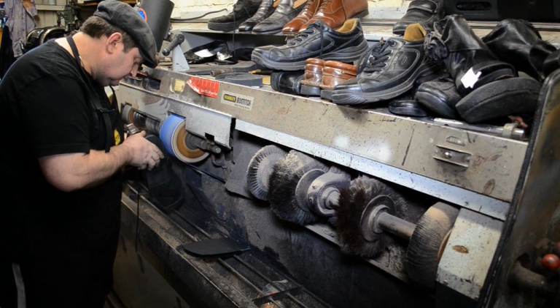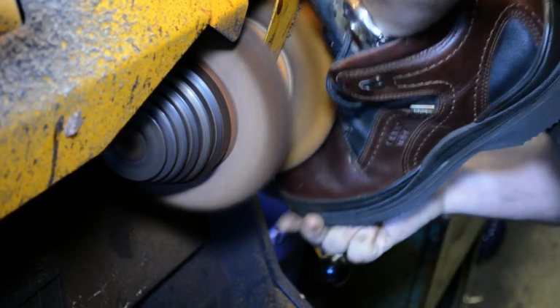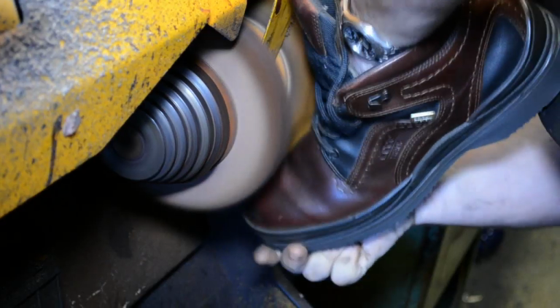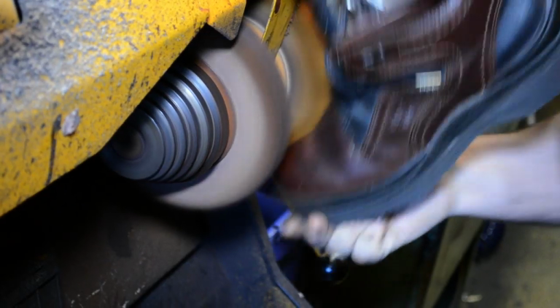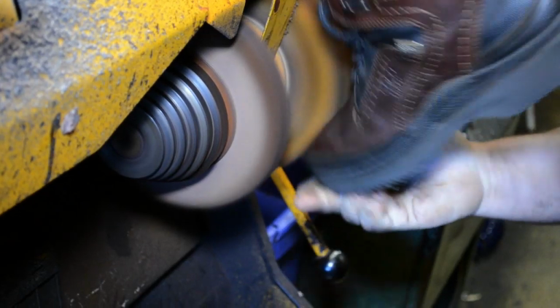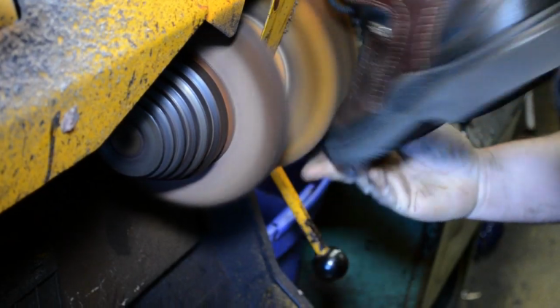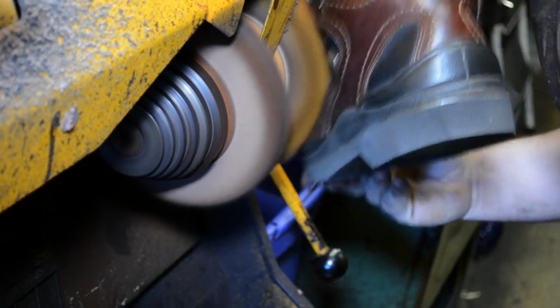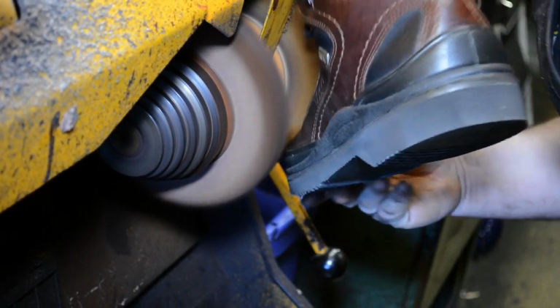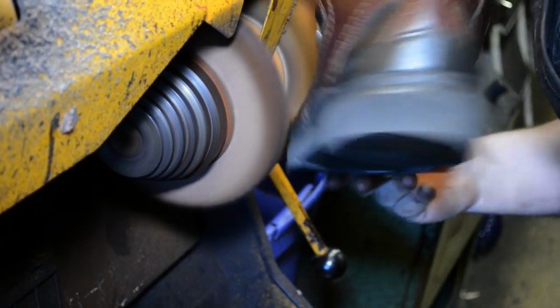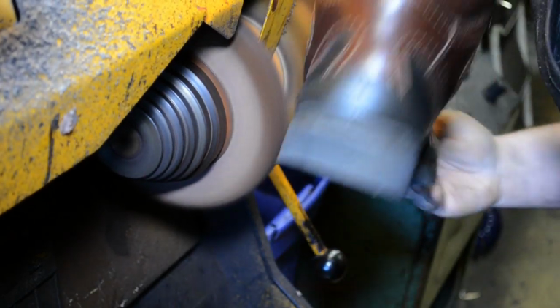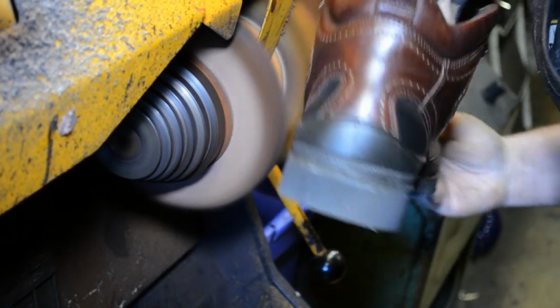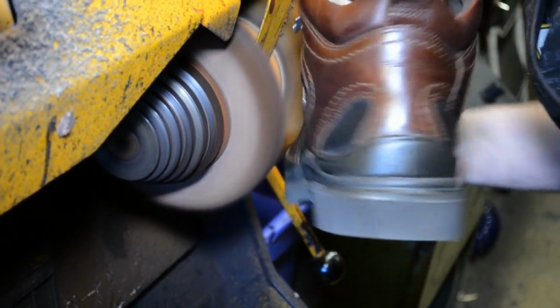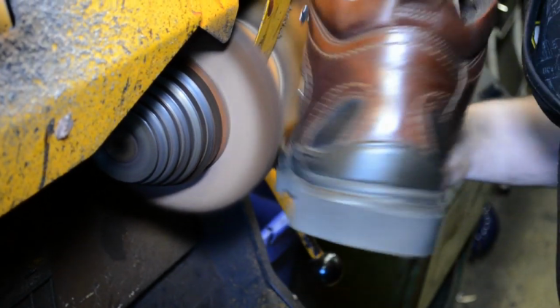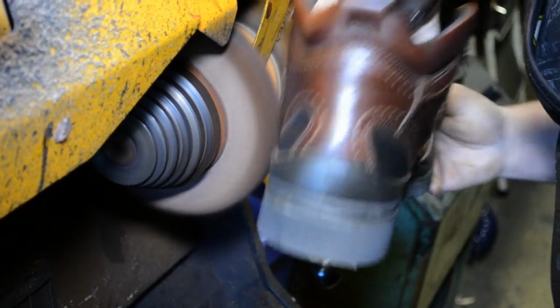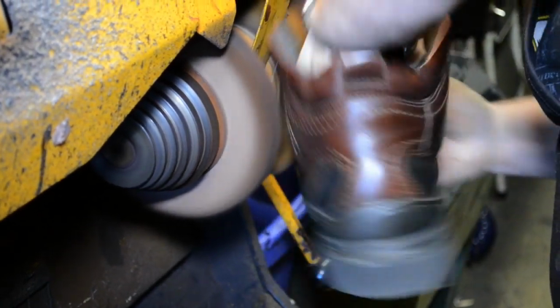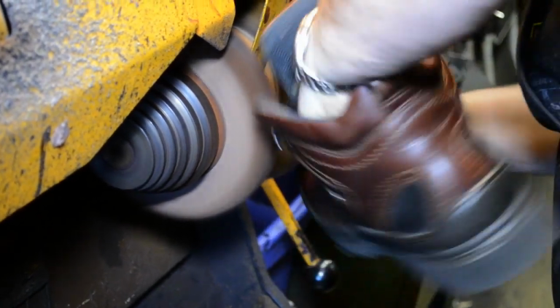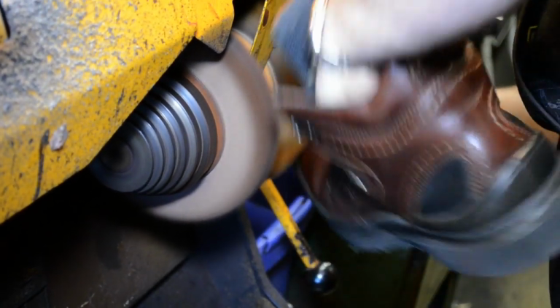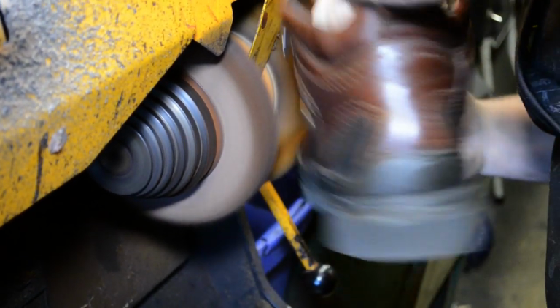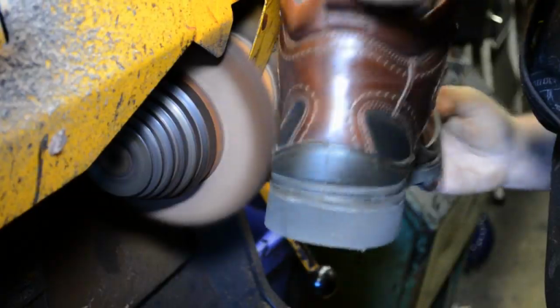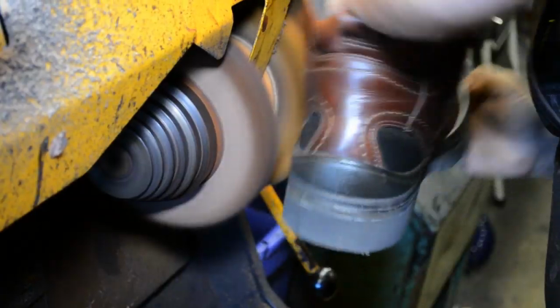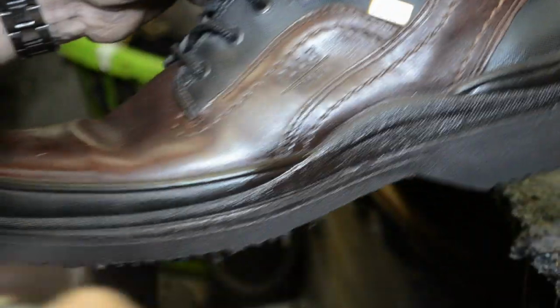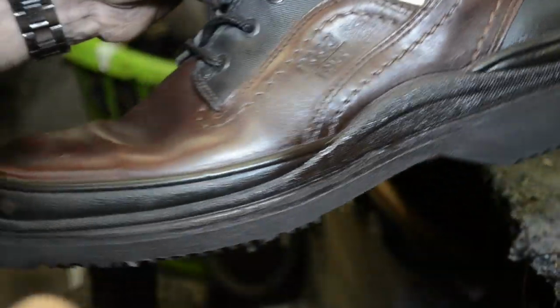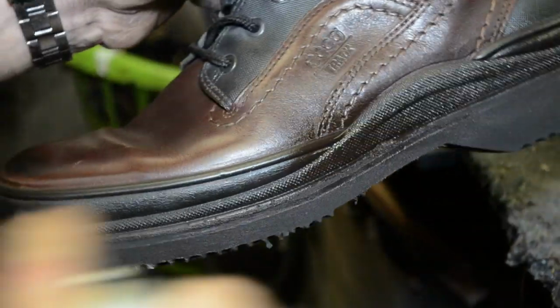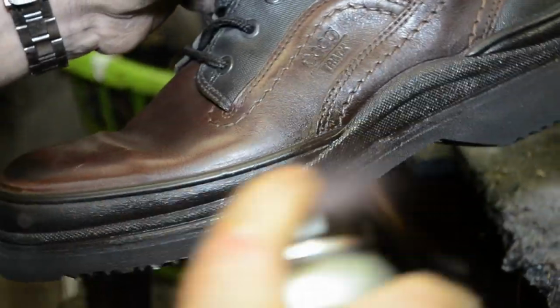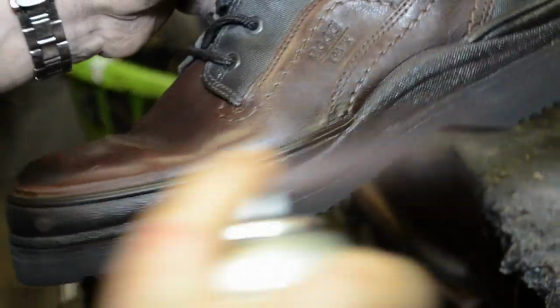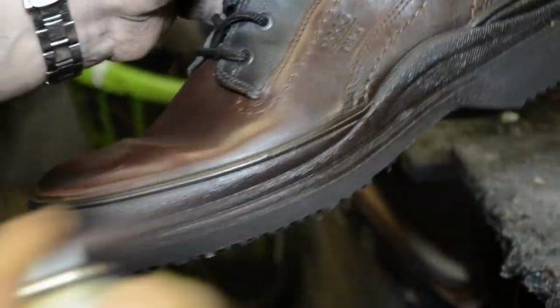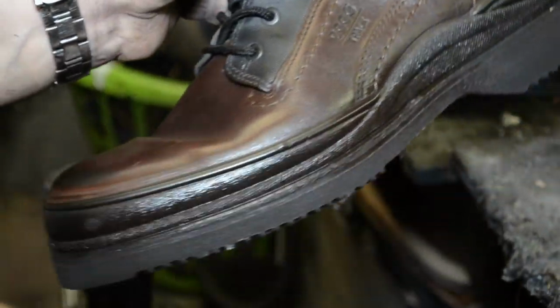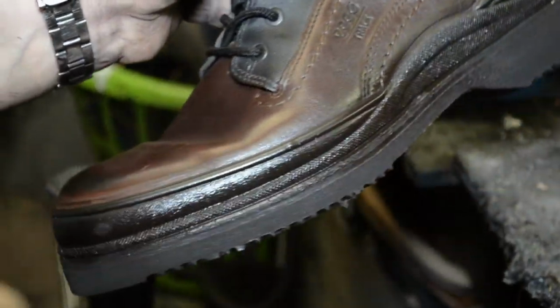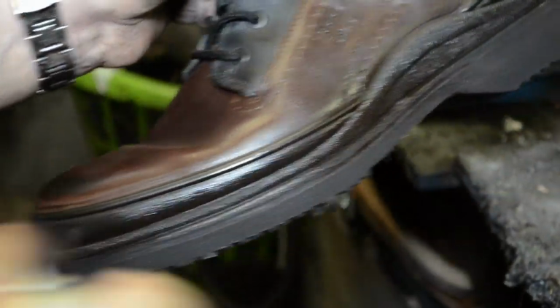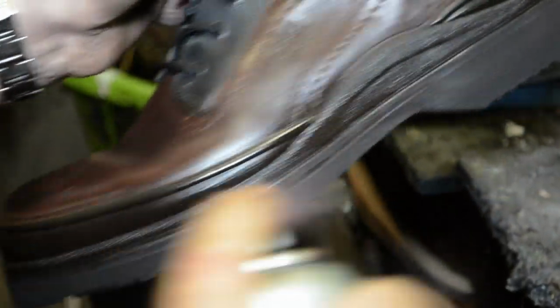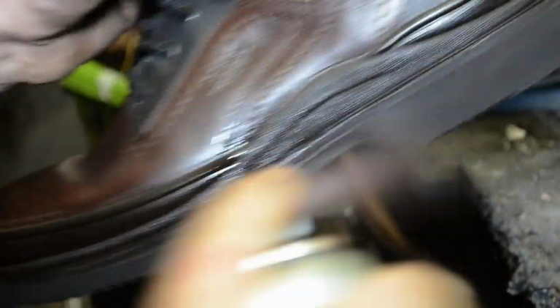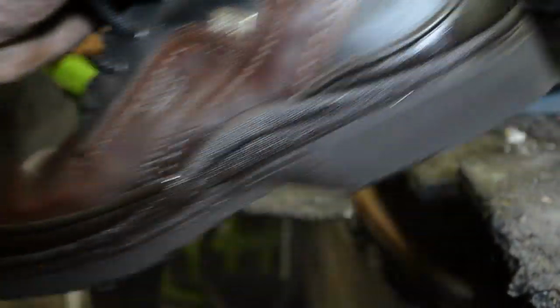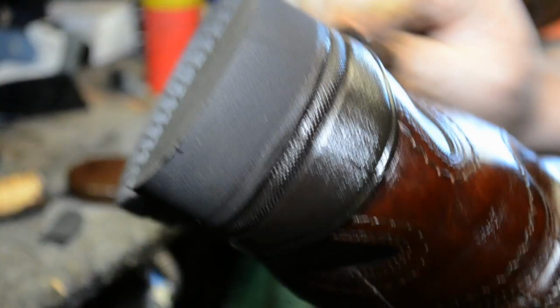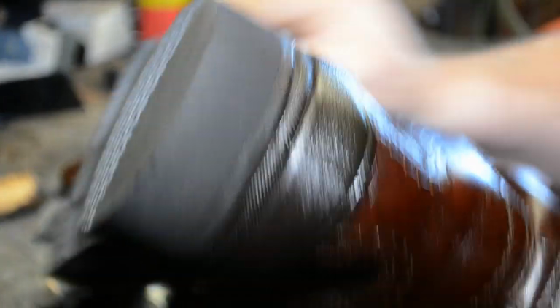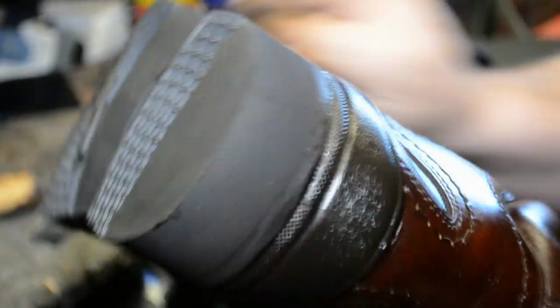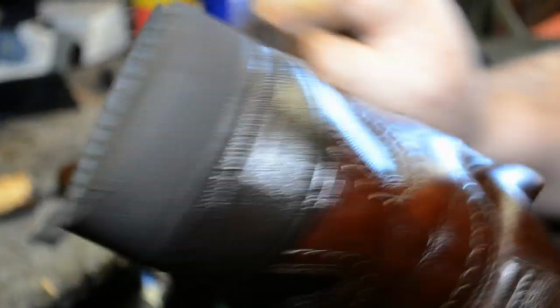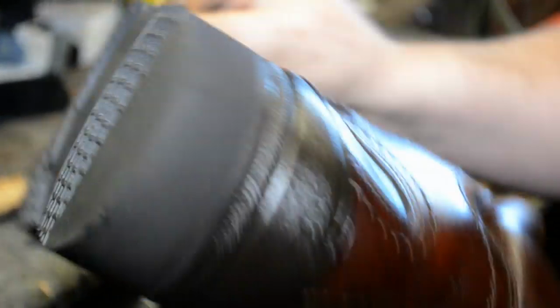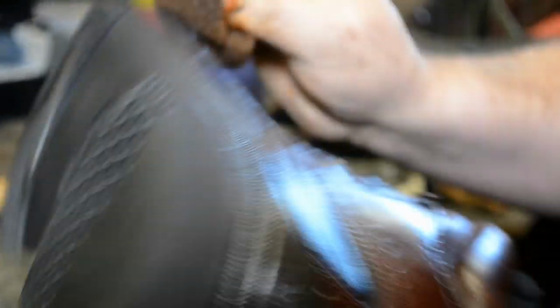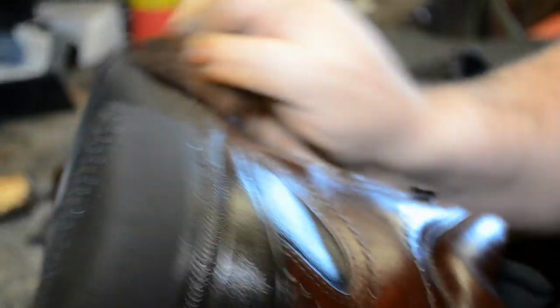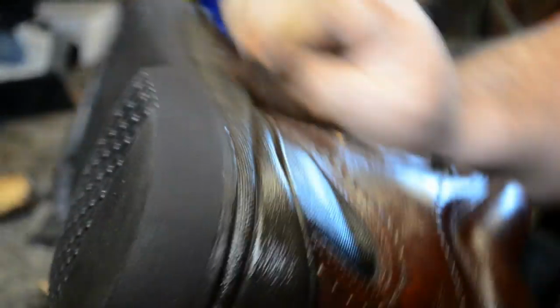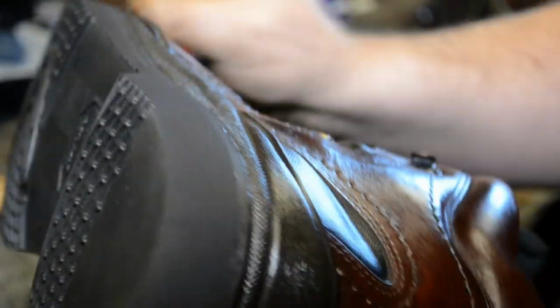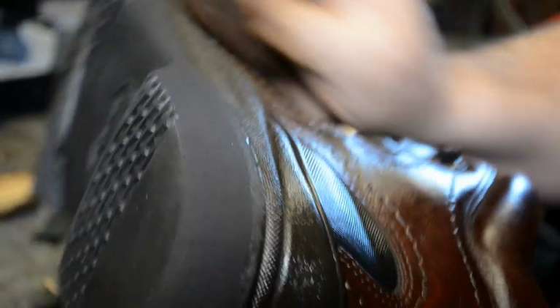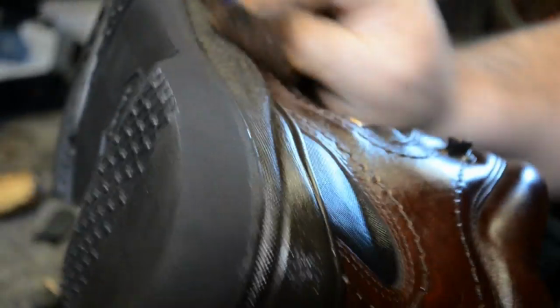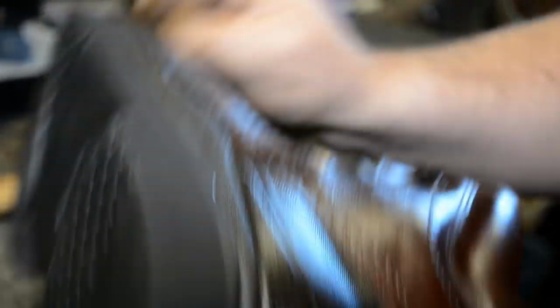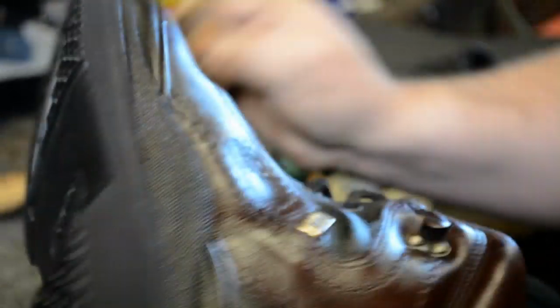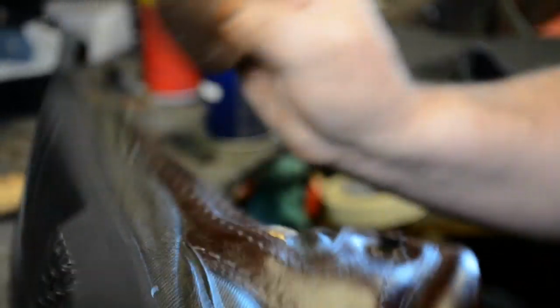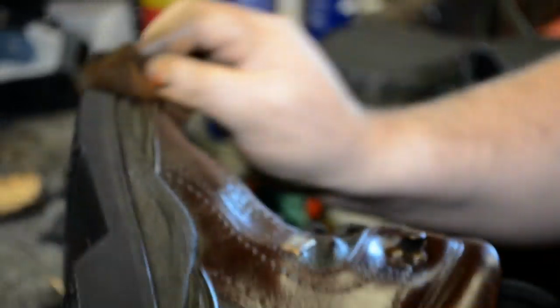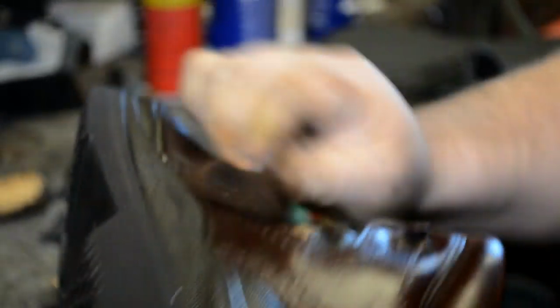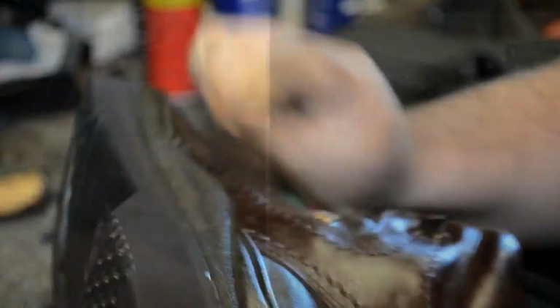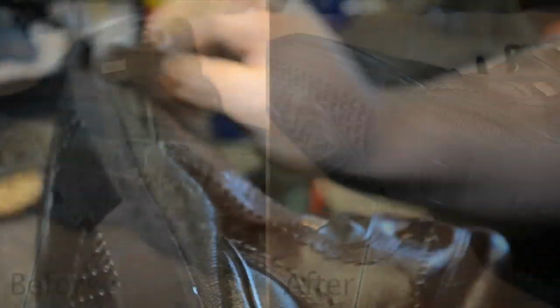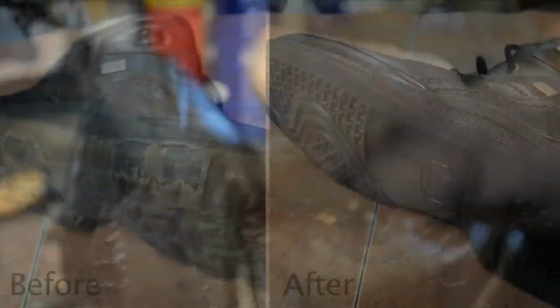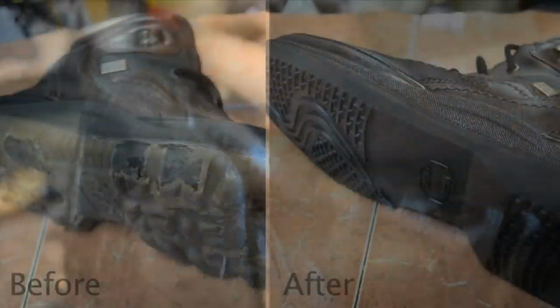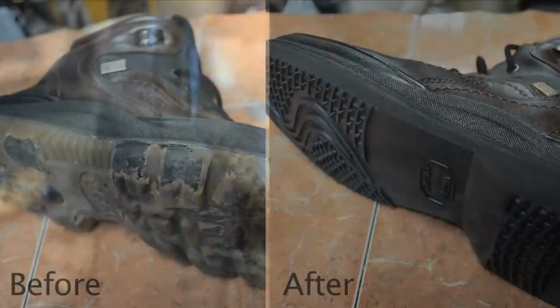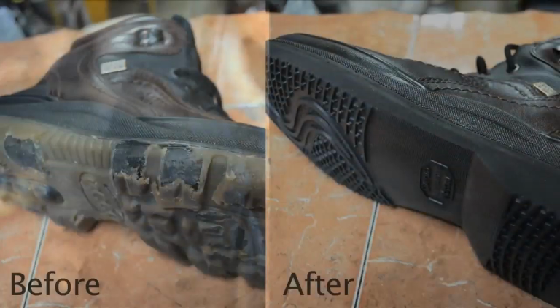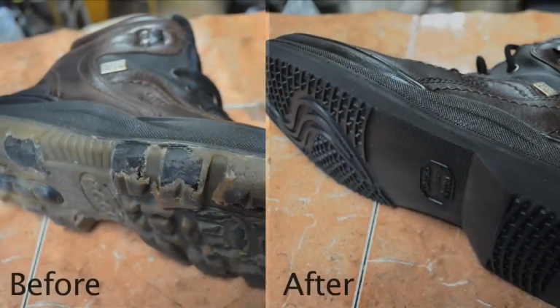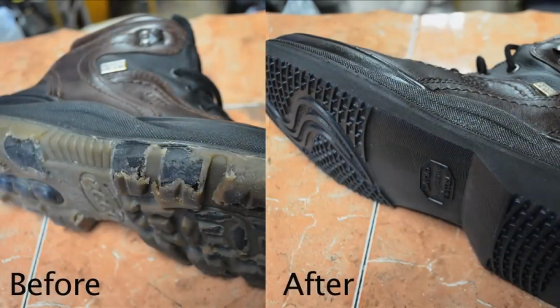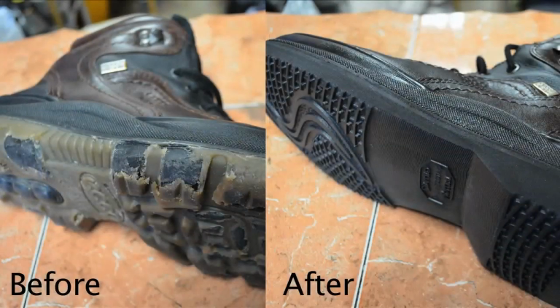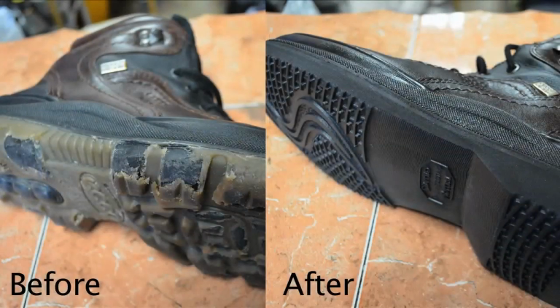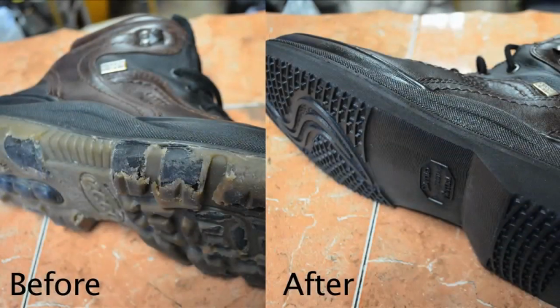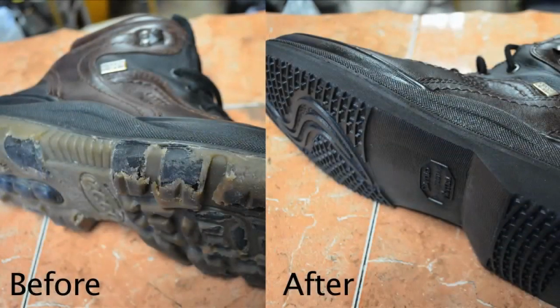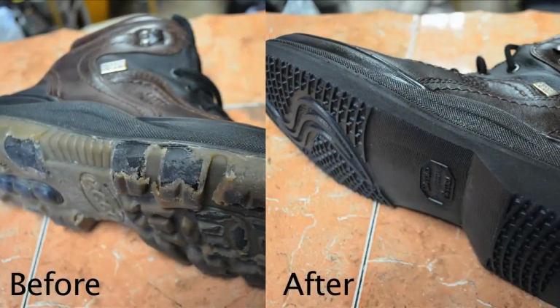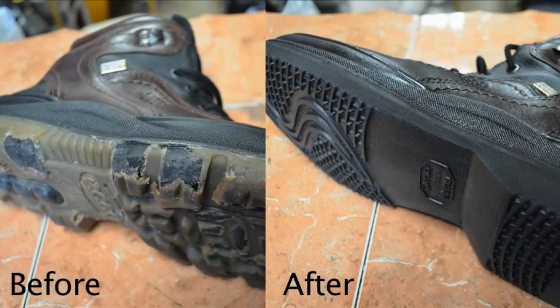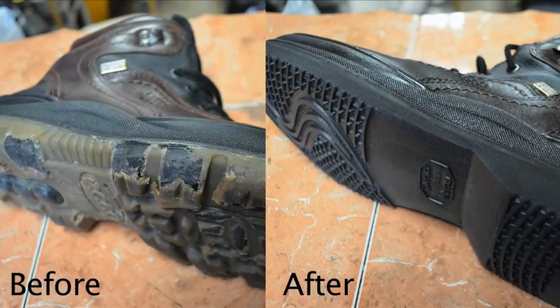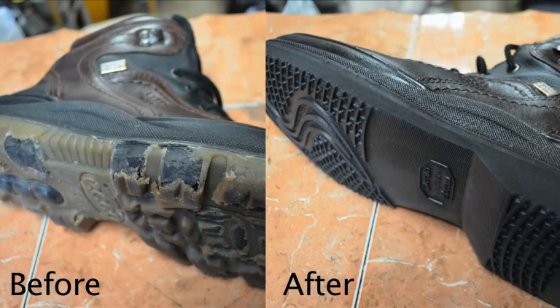The shoes are then buffed, sprayed with silicone, and hand polished. Which would you prefer? Before or after?